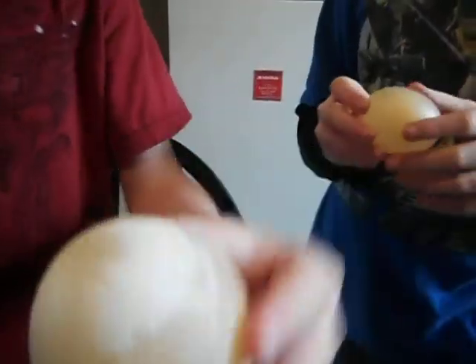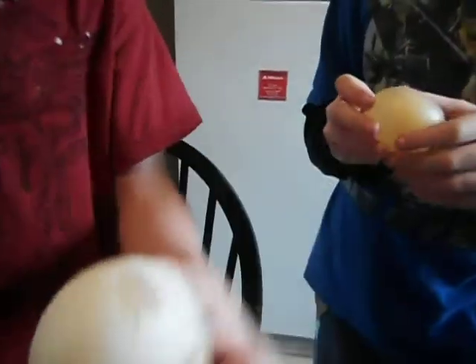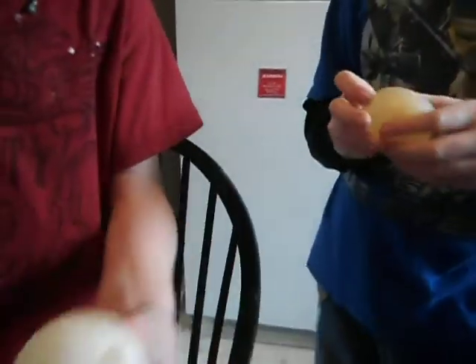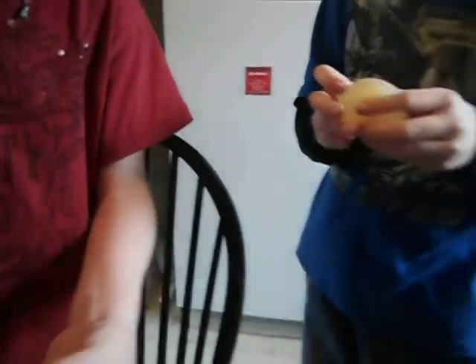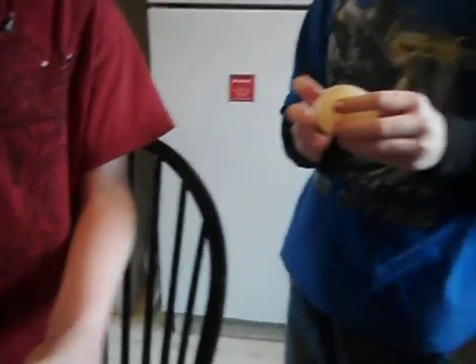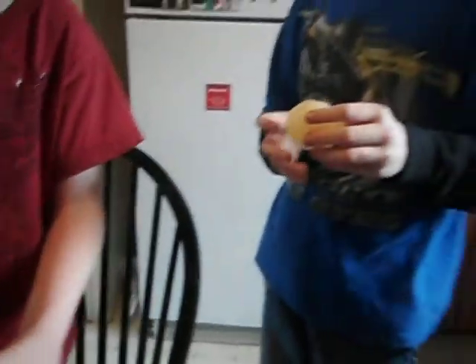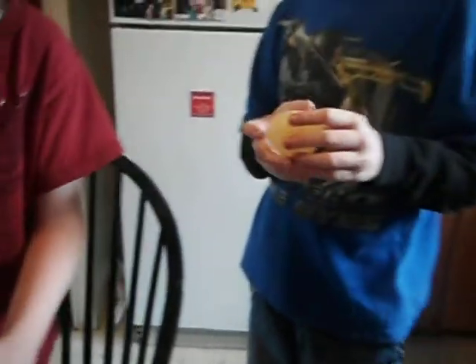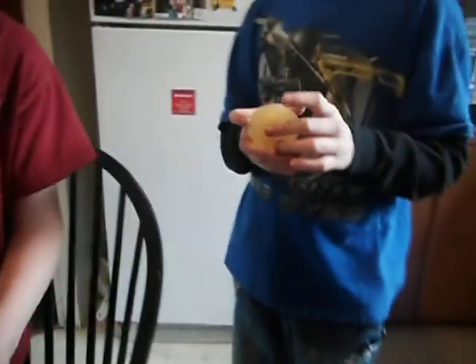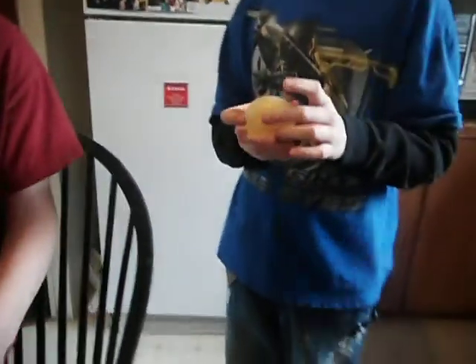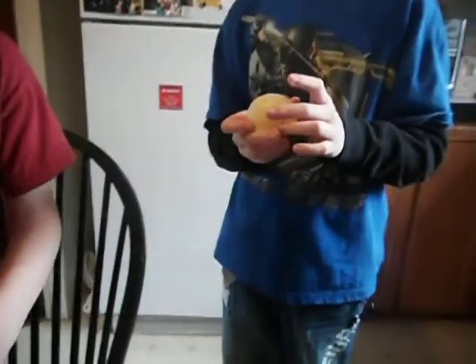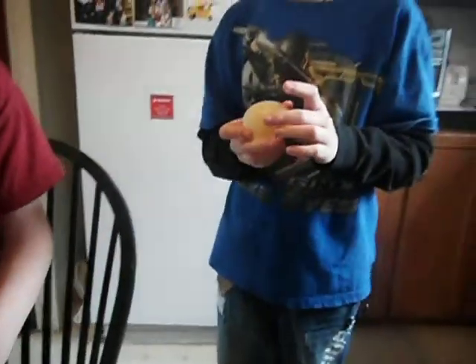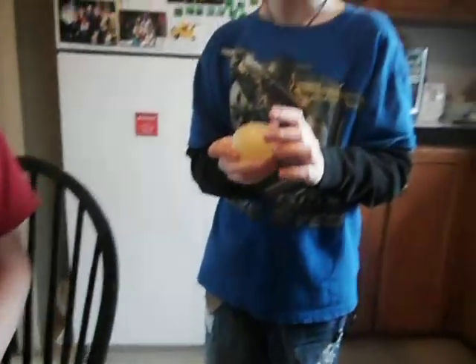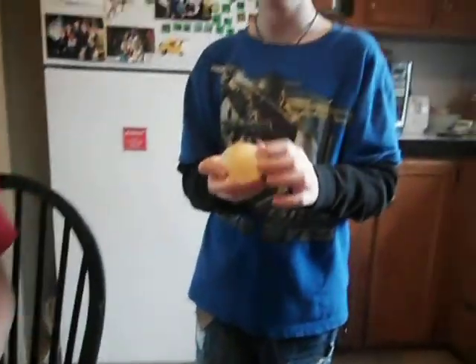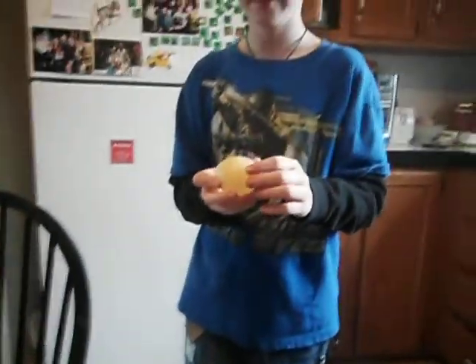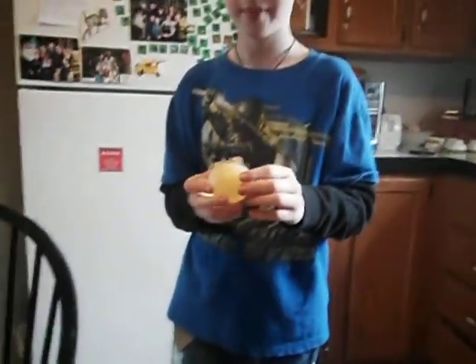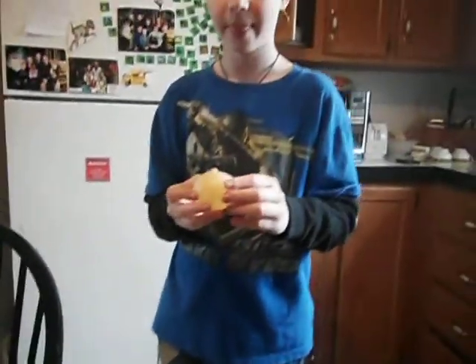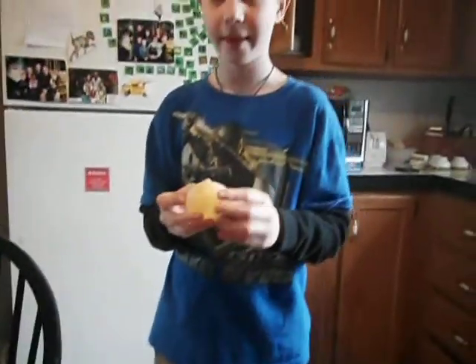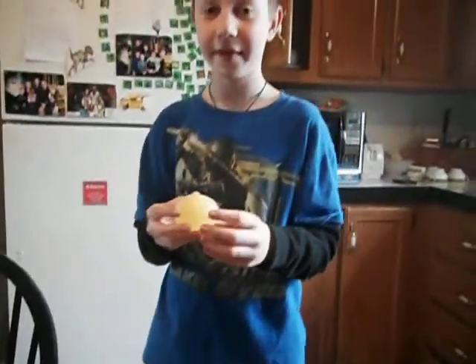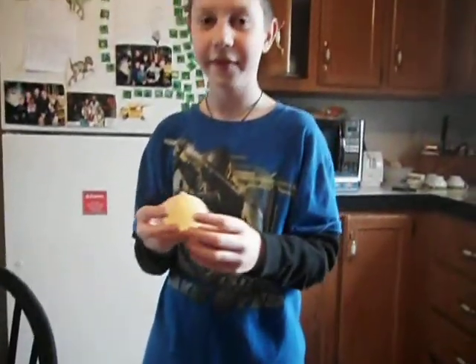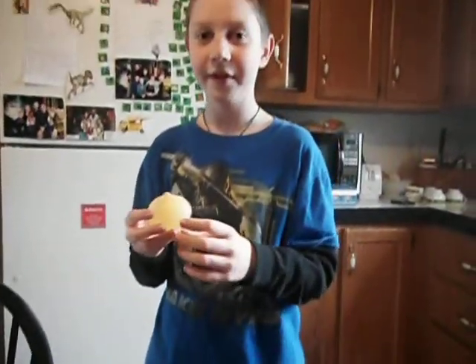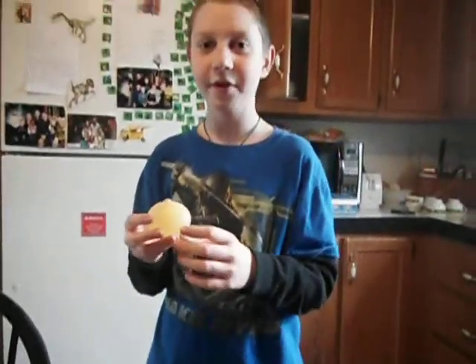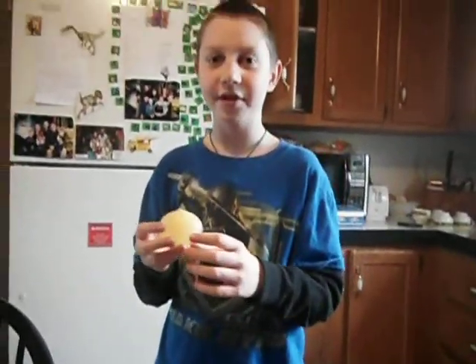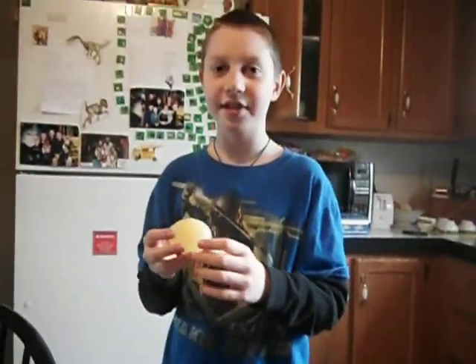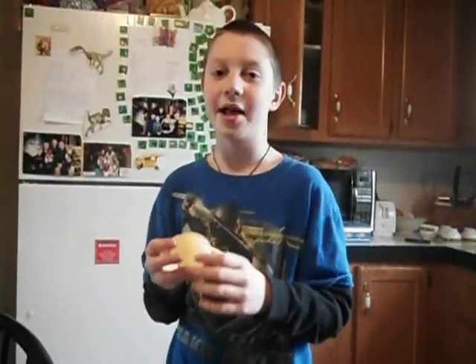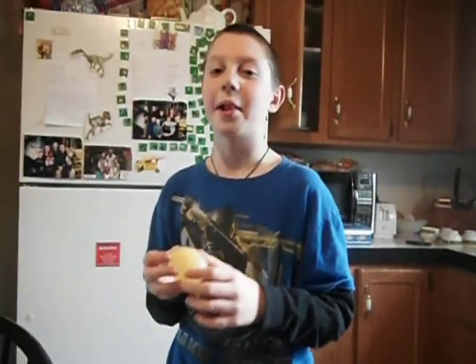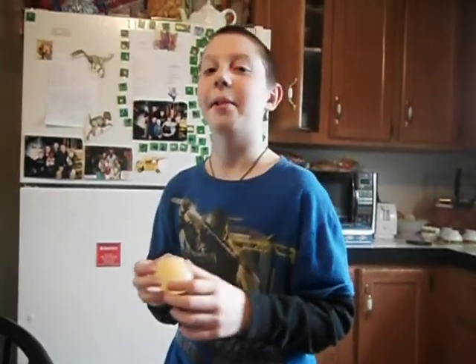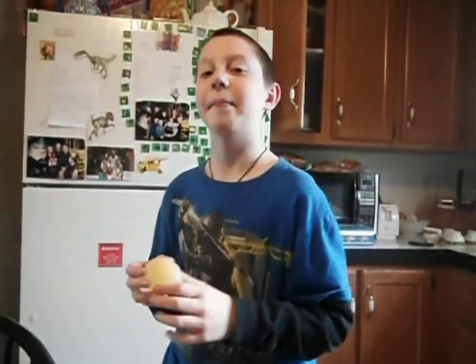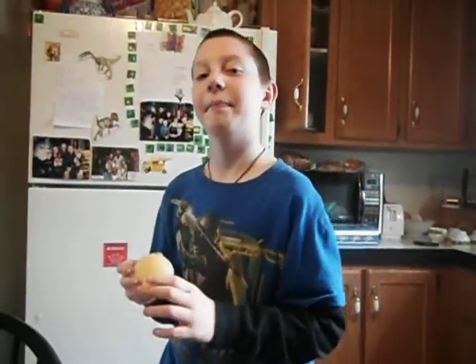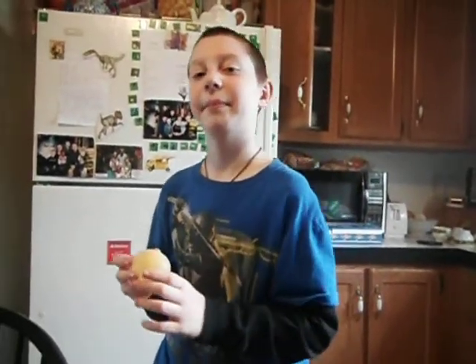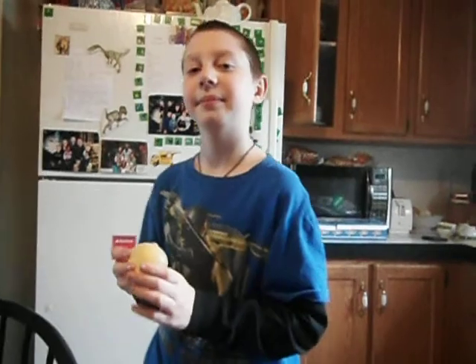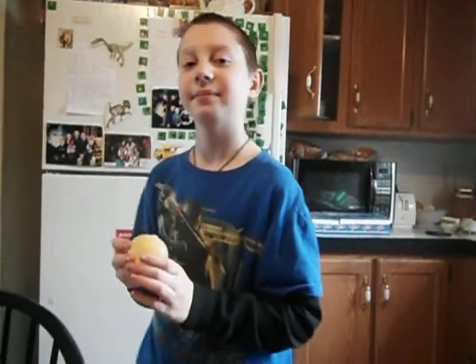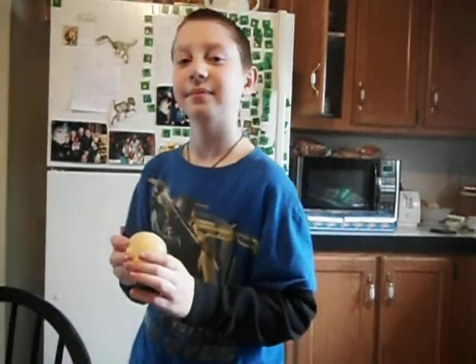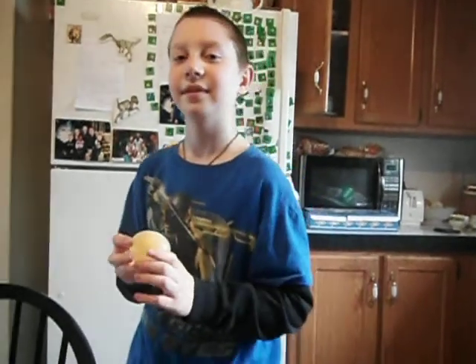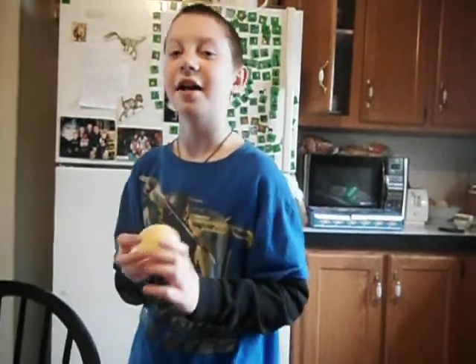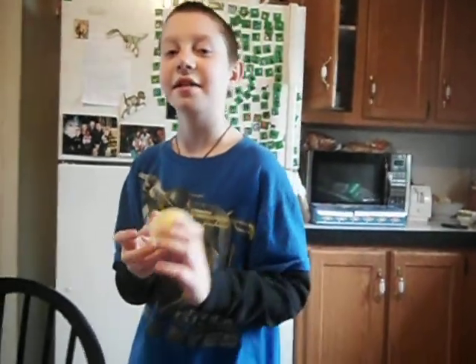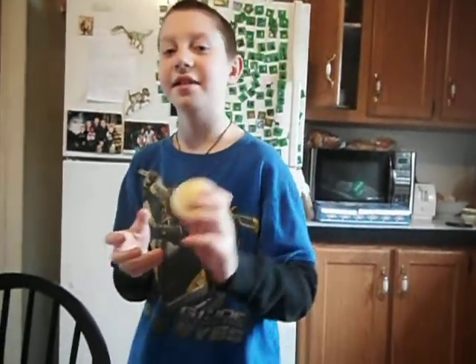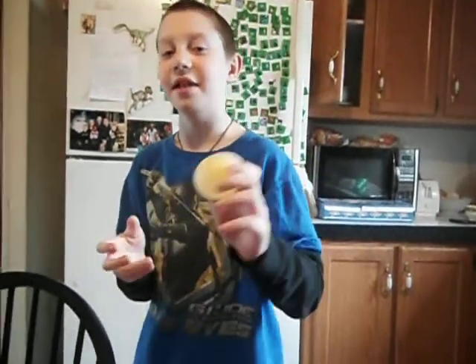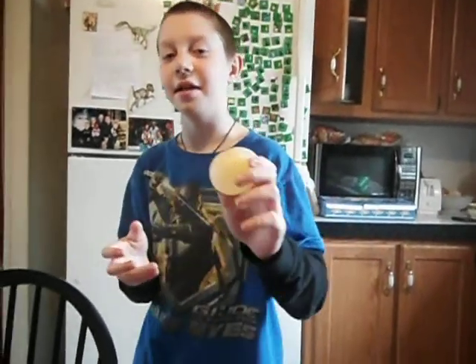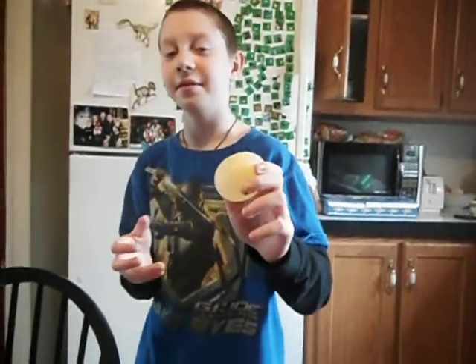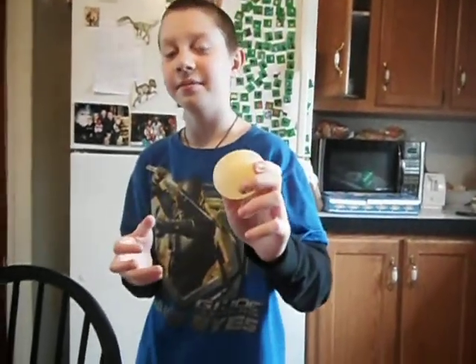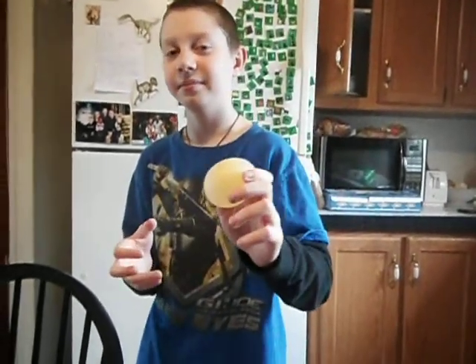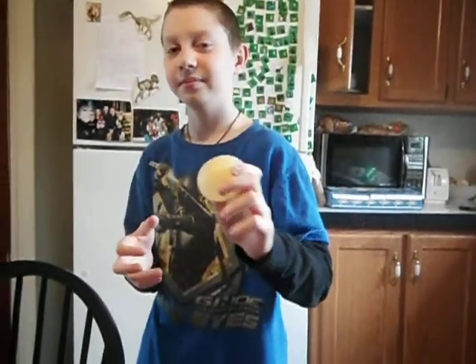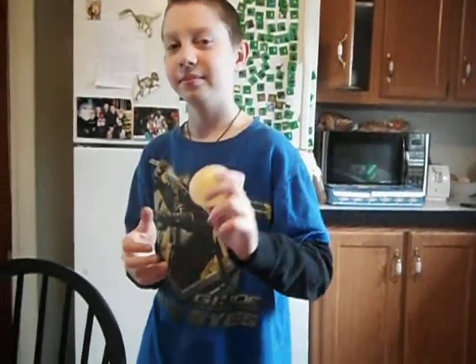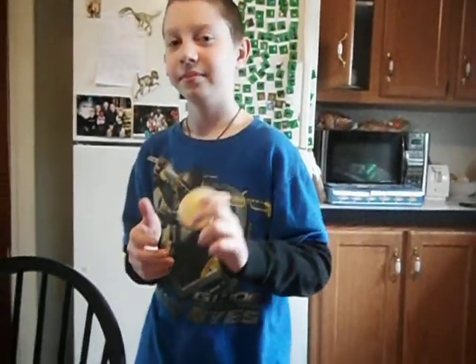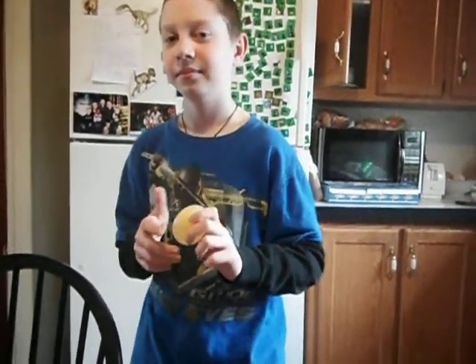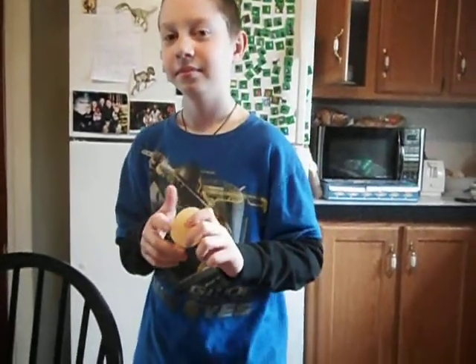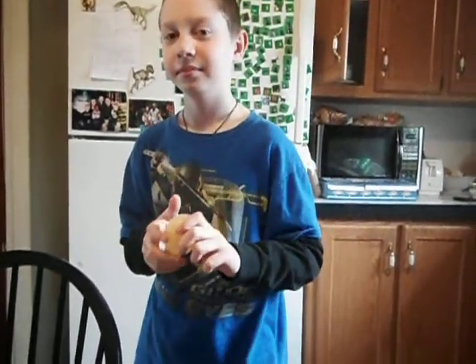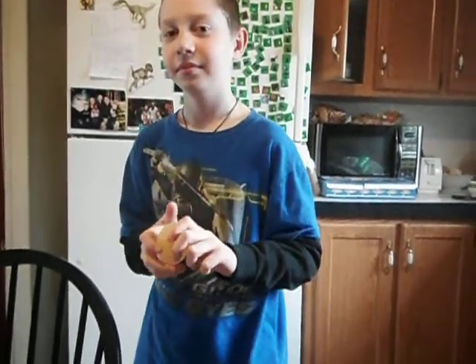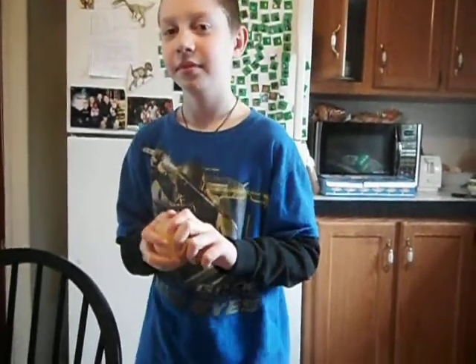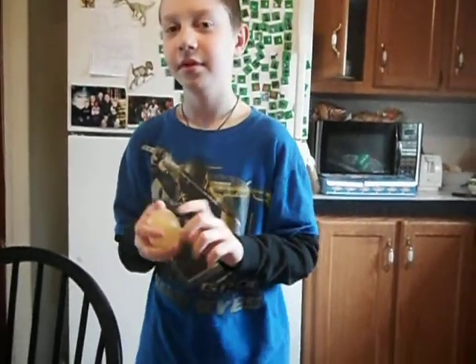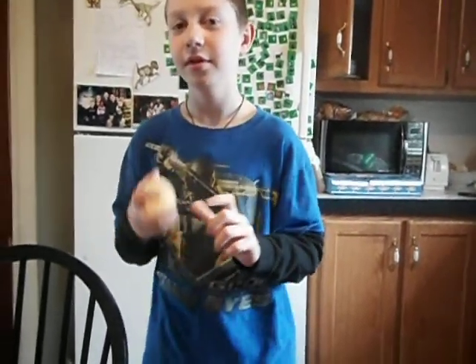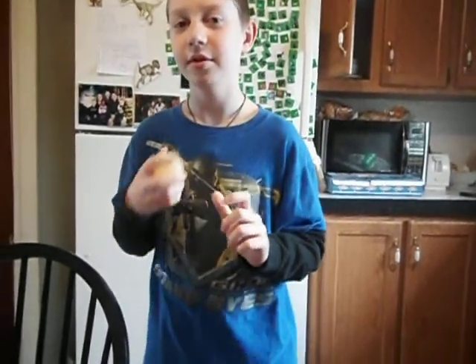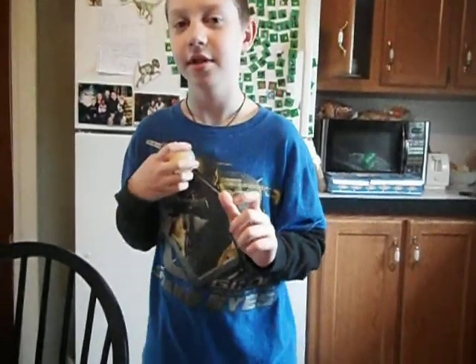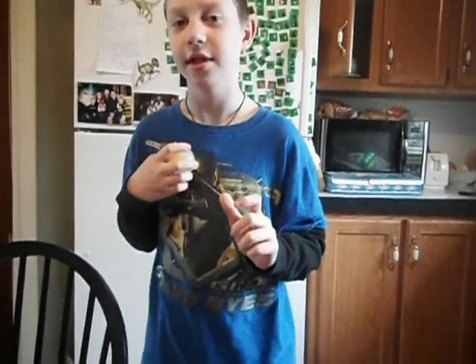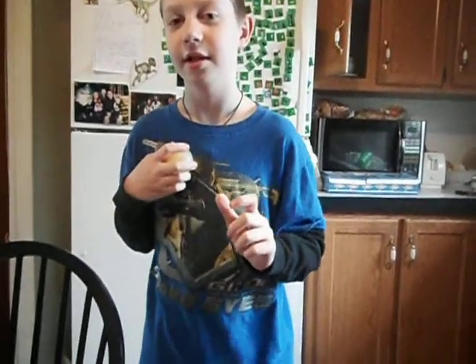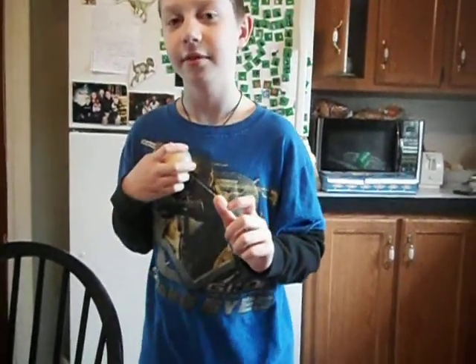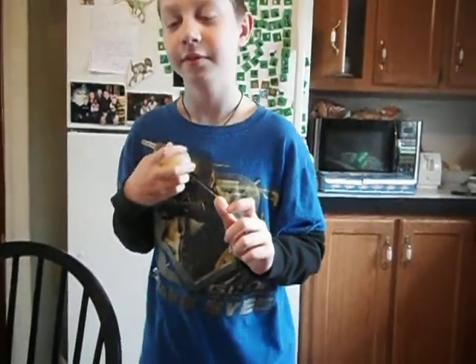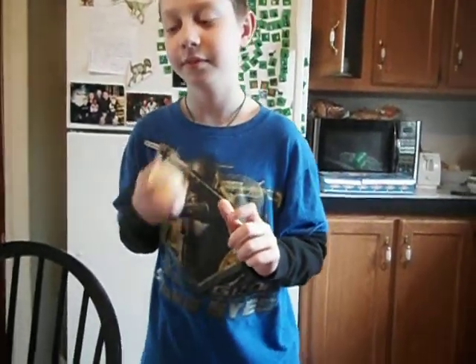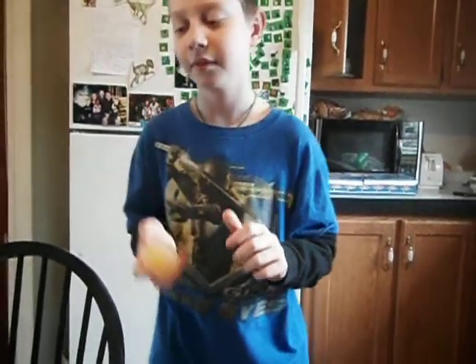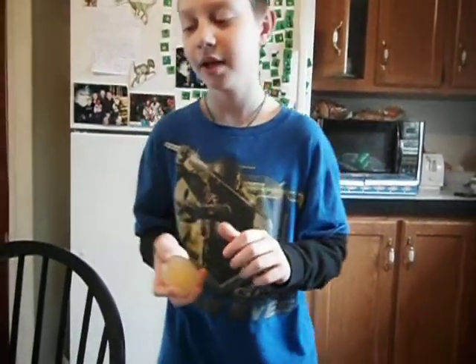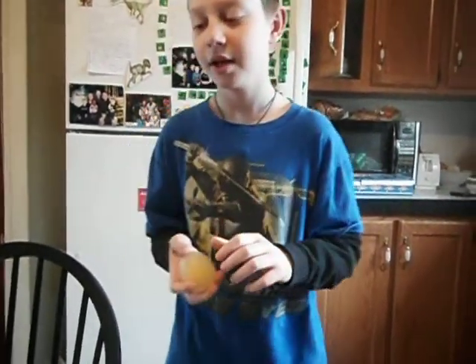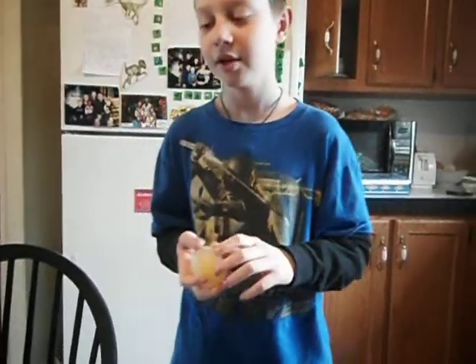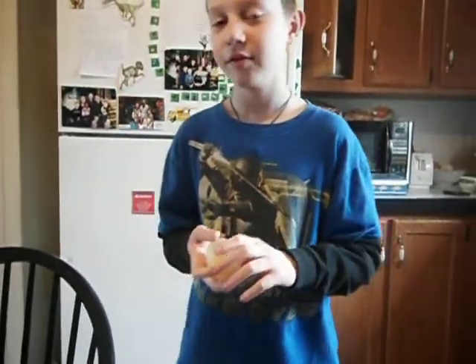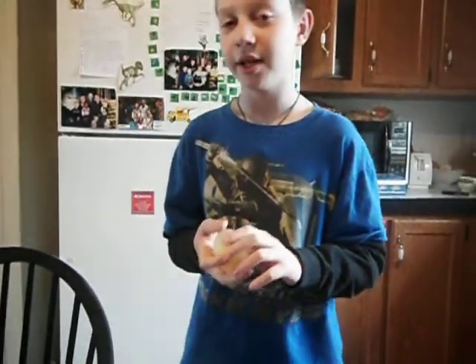And what is it a model of? Your cell. A cell. And a cell — all cells — have how many parts? Three.